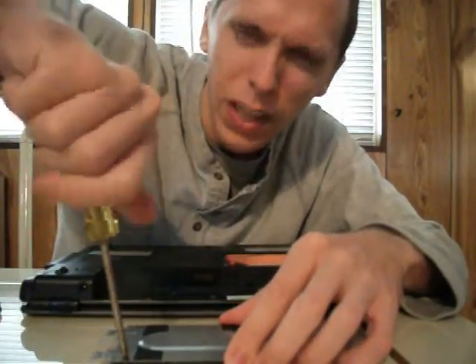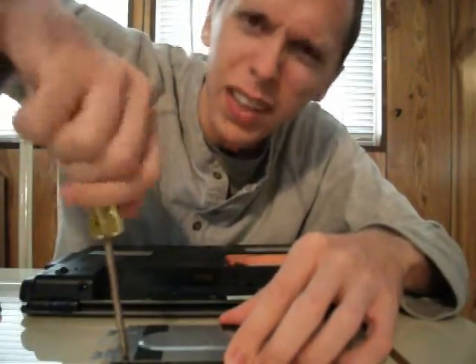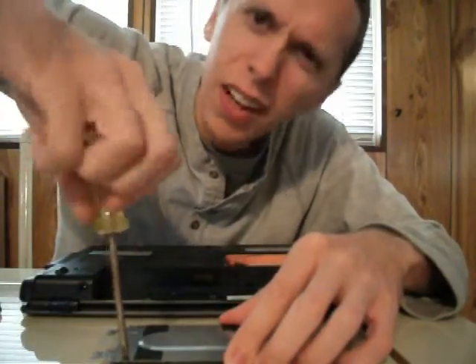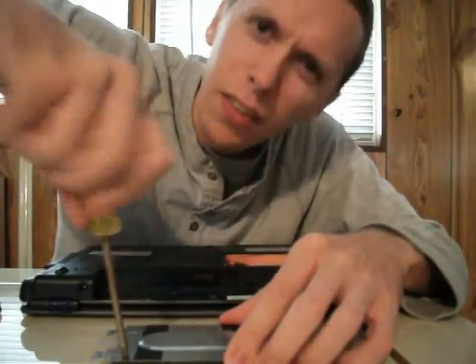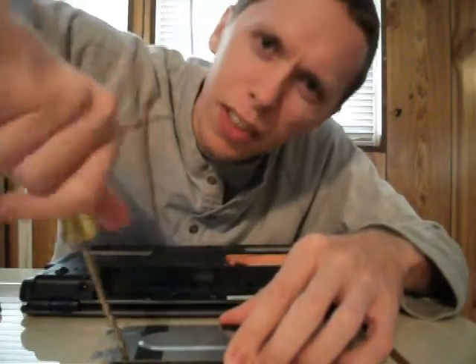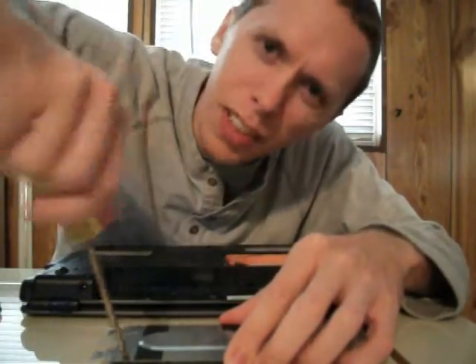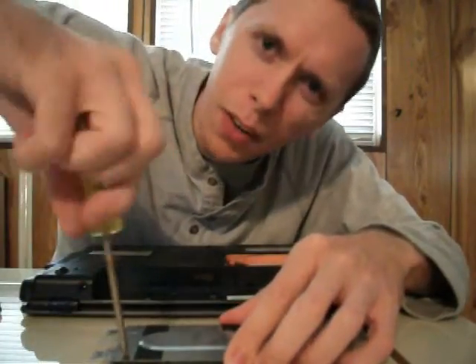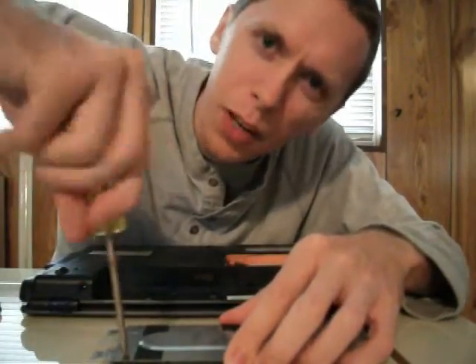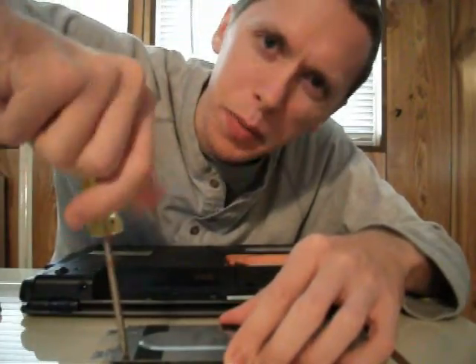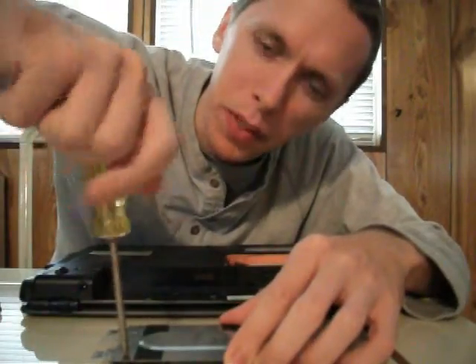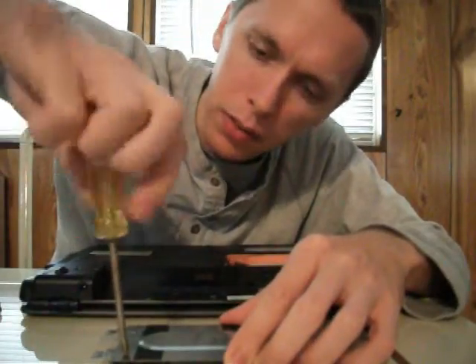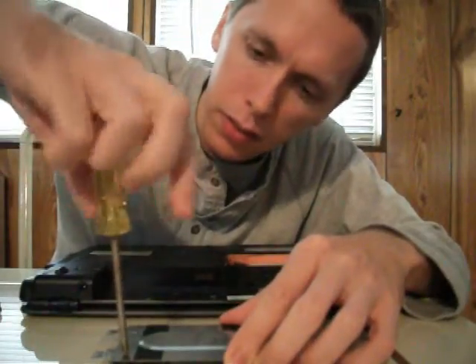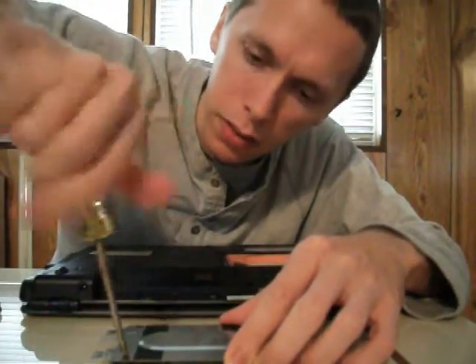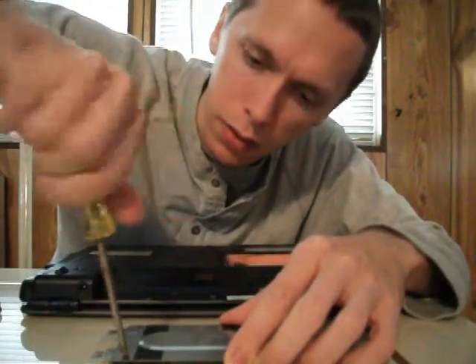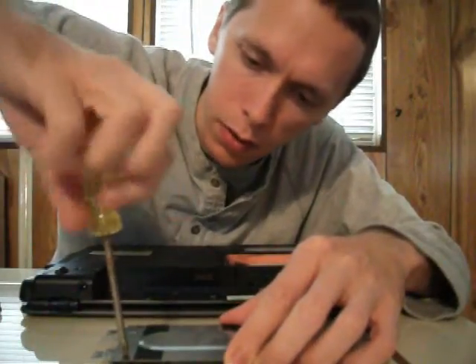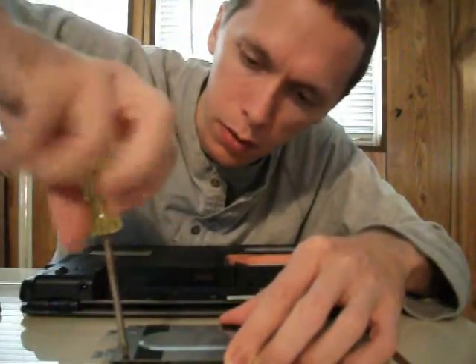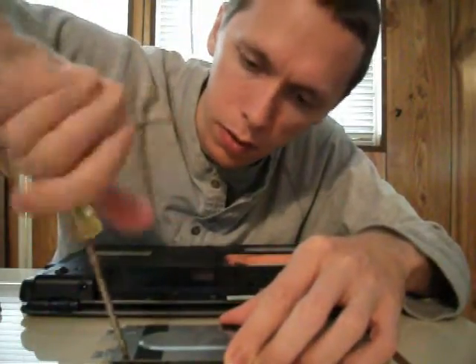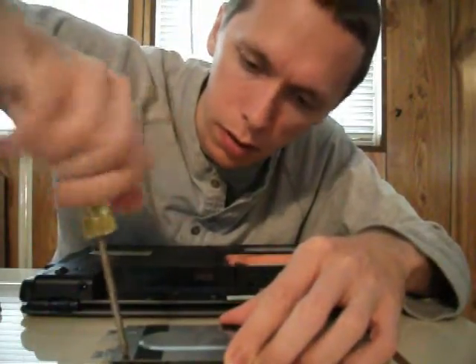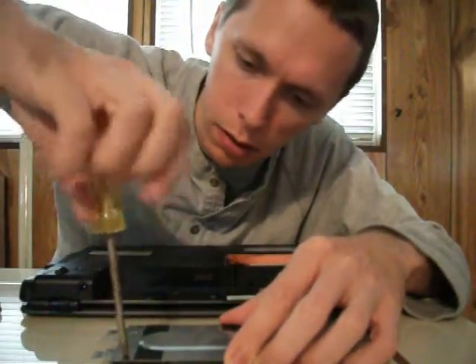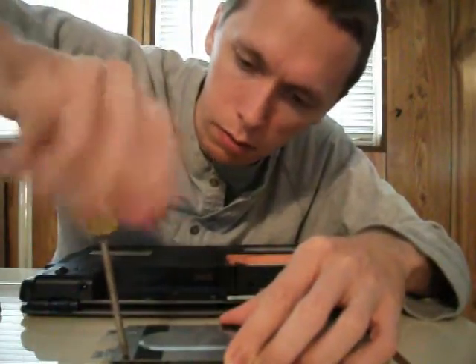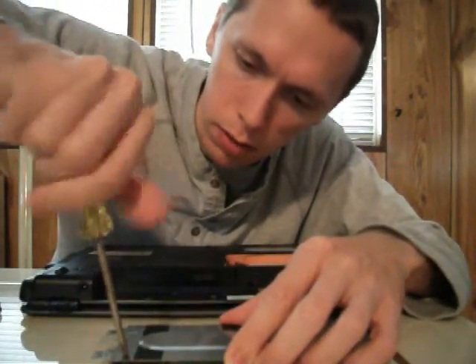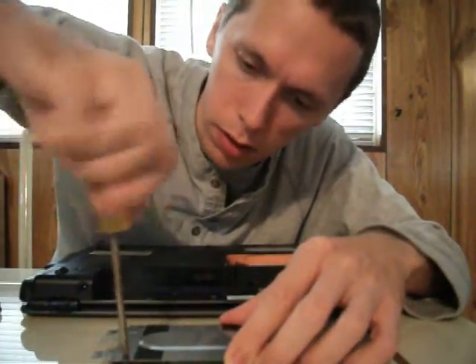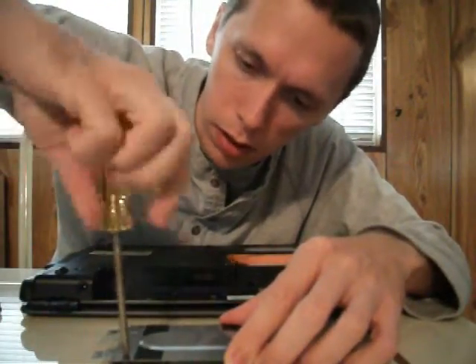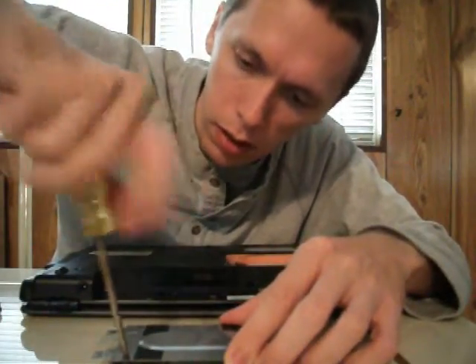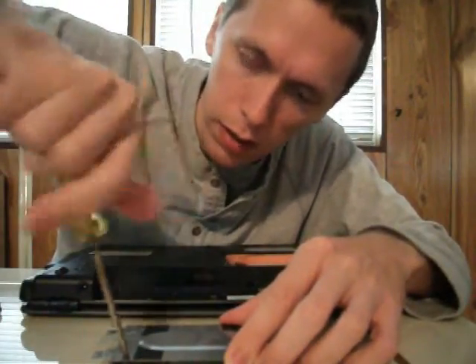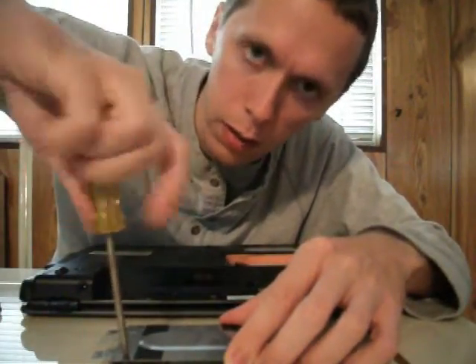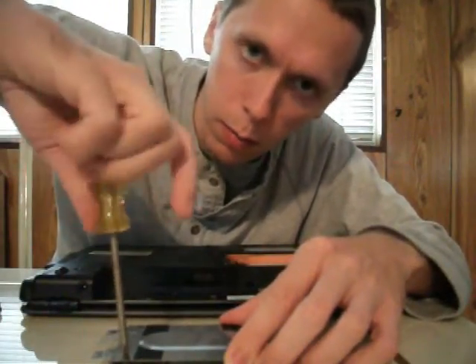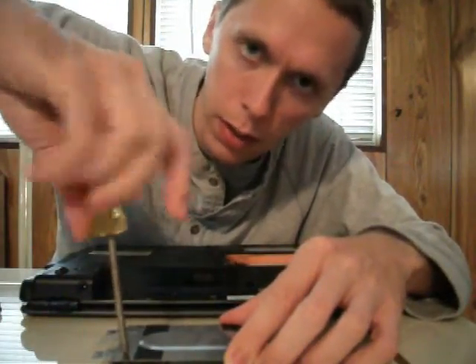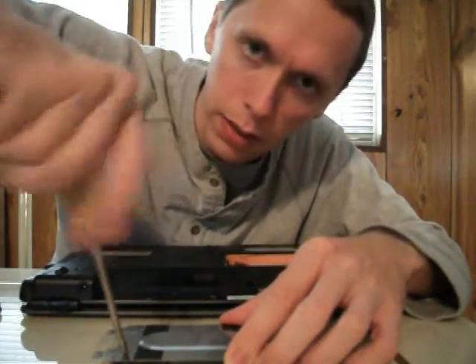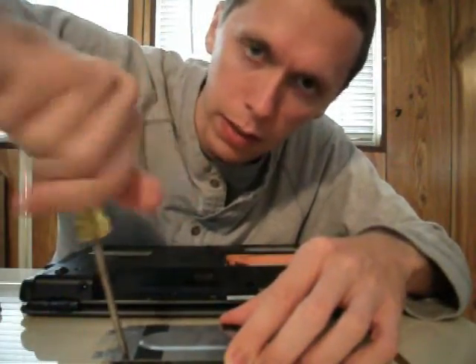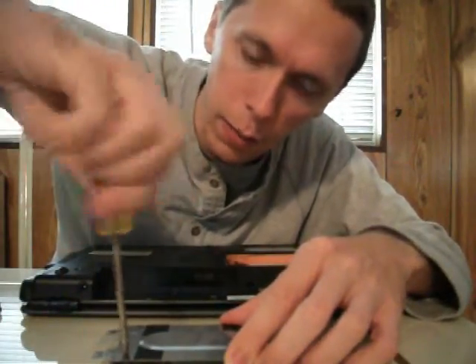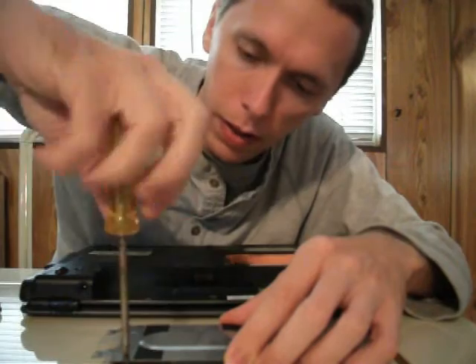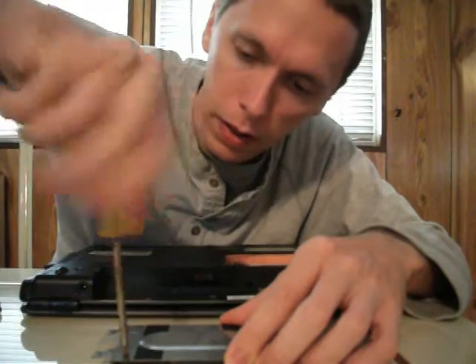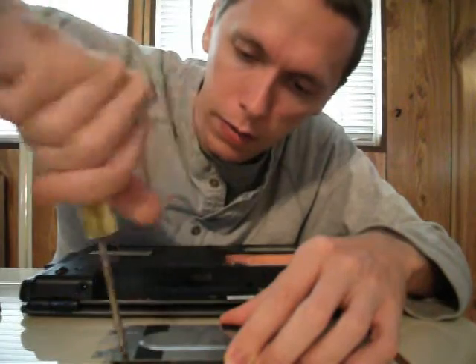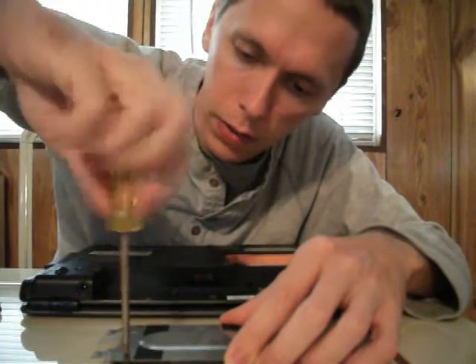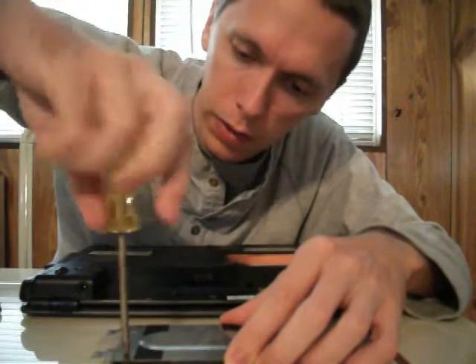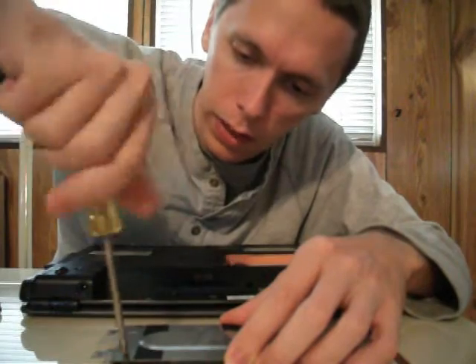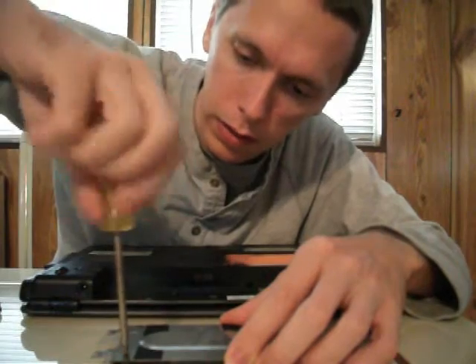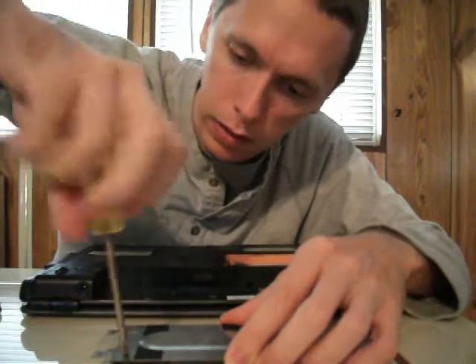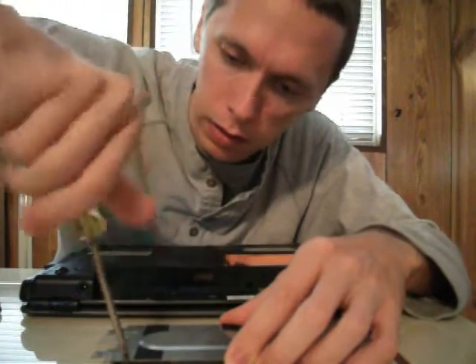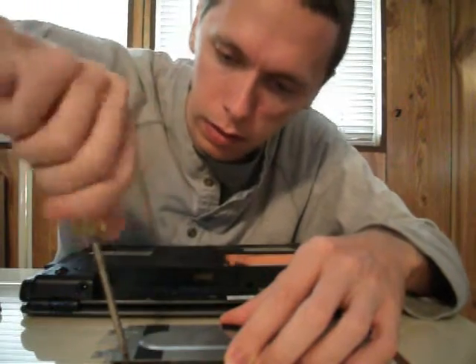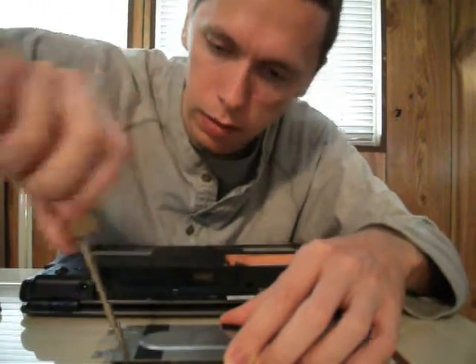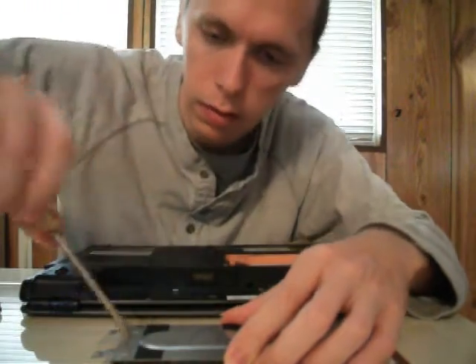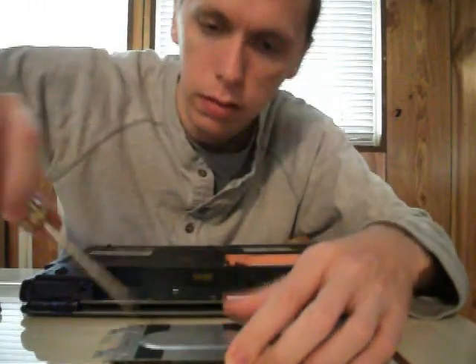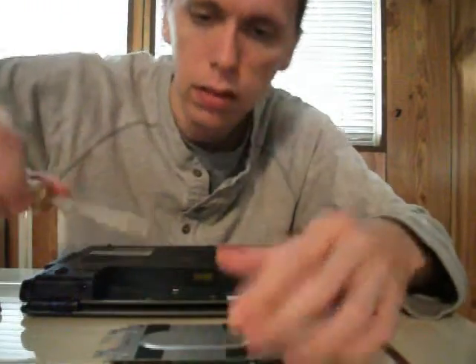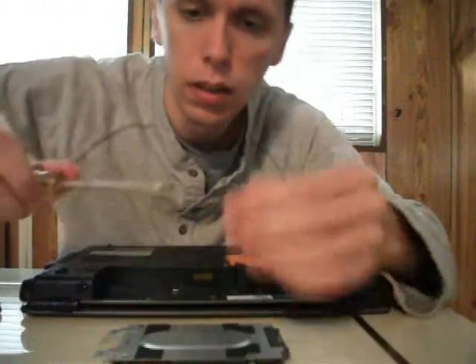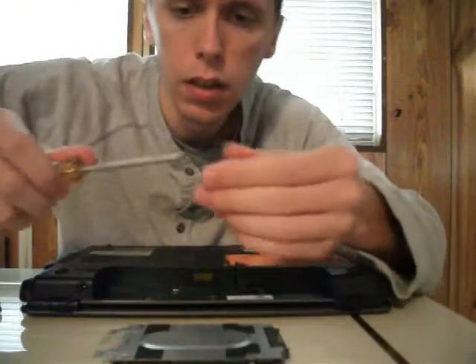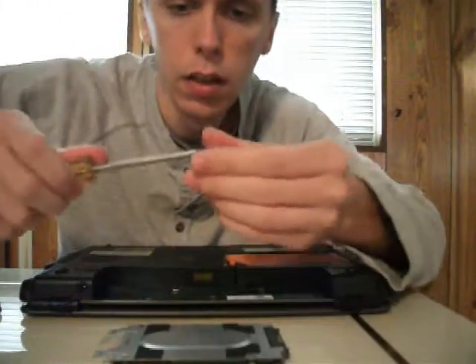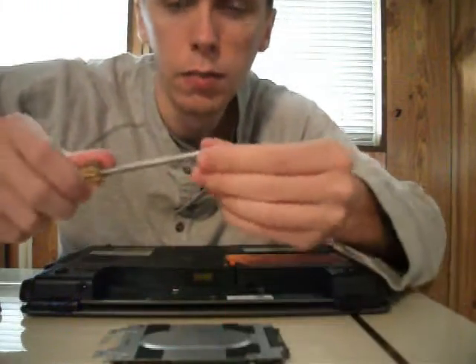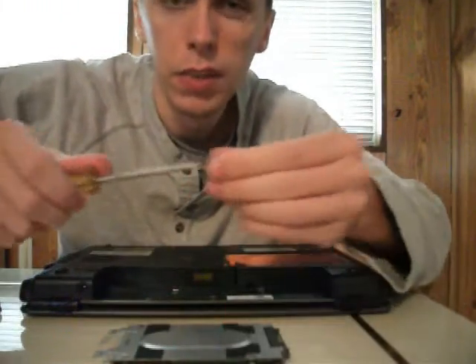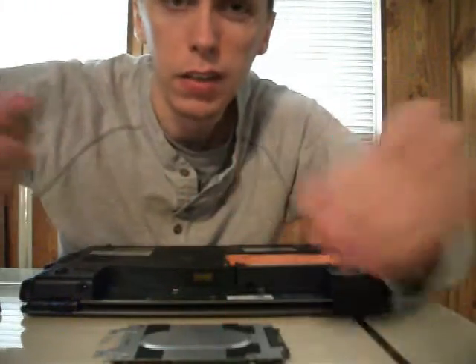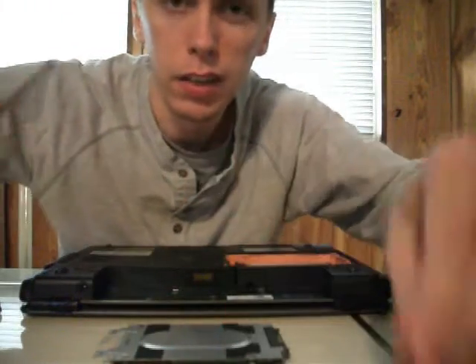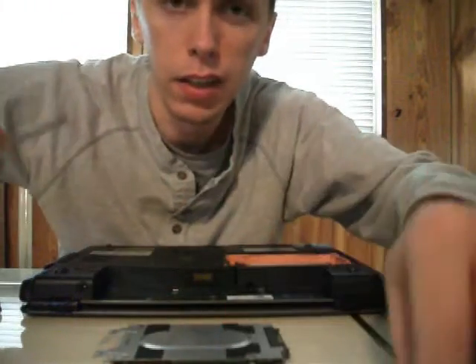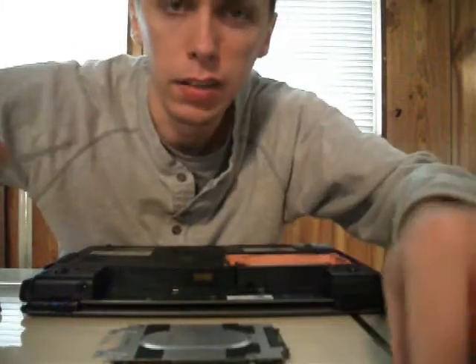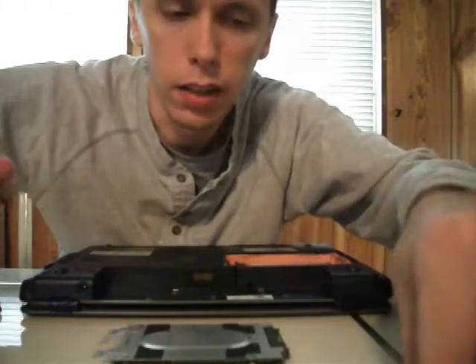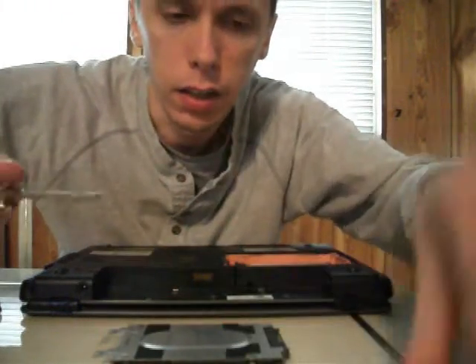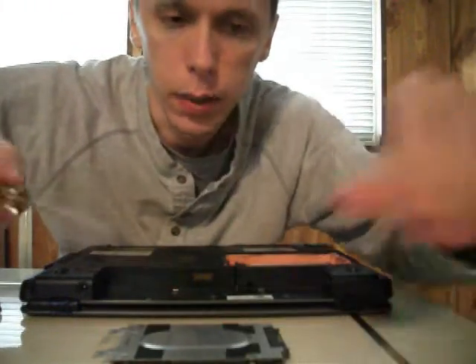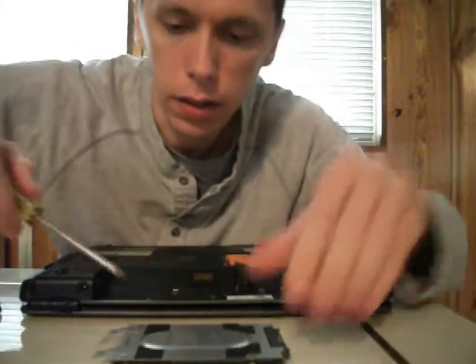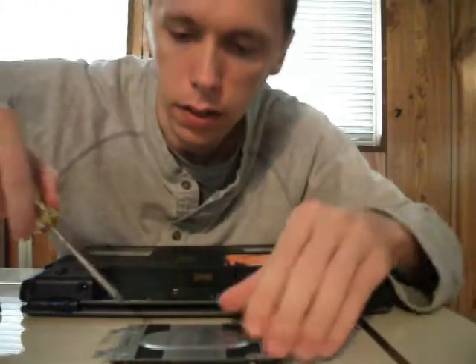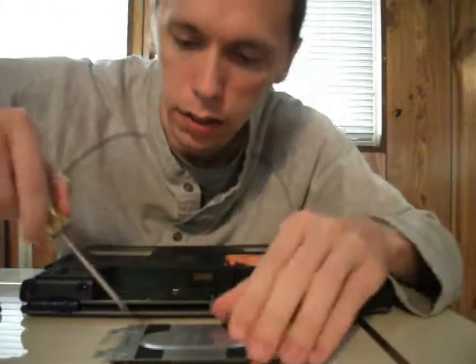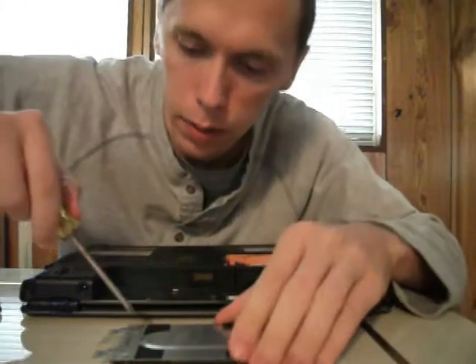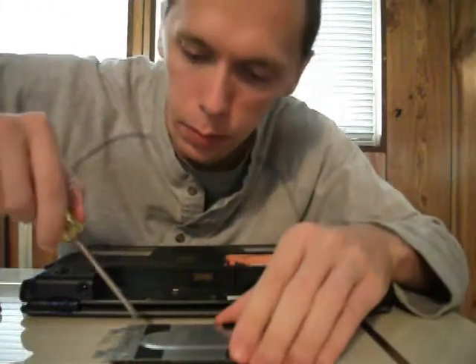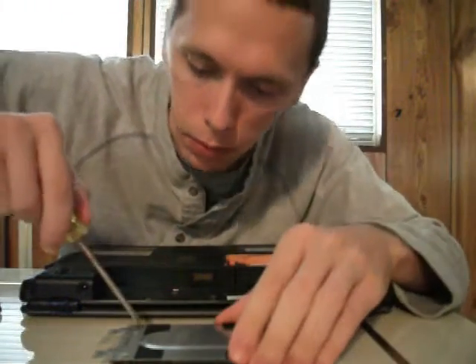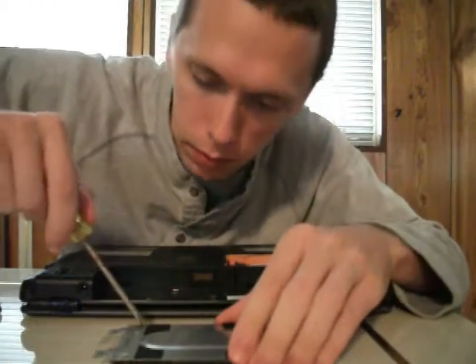You're not really going to watch me loosen screws, are you? You can really skip ahead a few seconds. I'm not really going to talk about anything important.